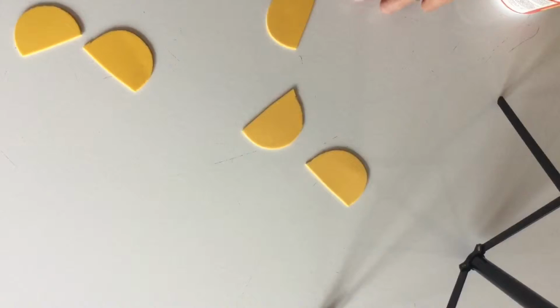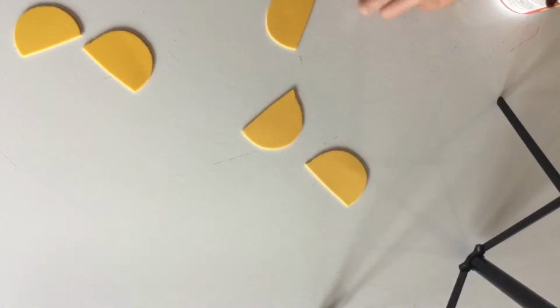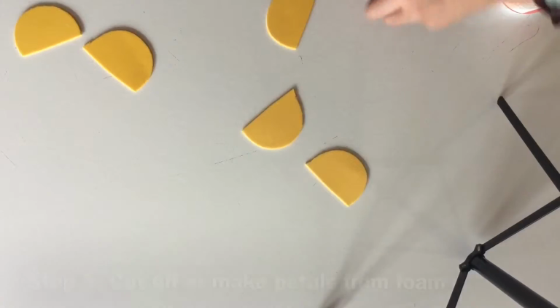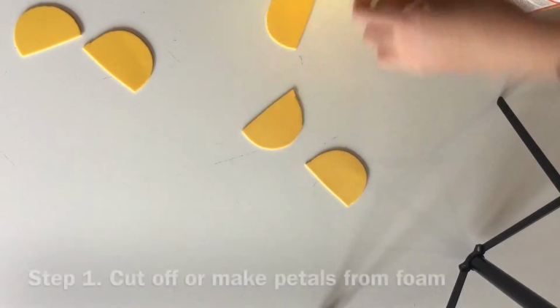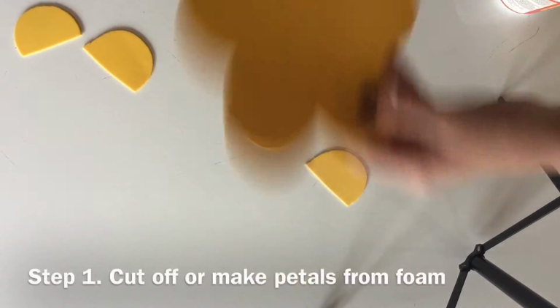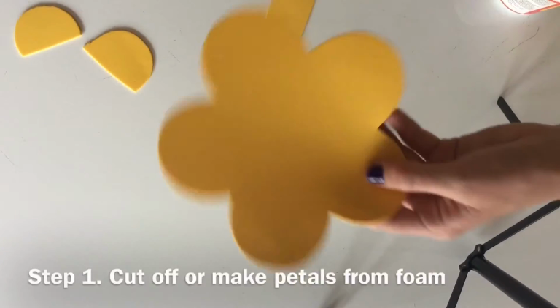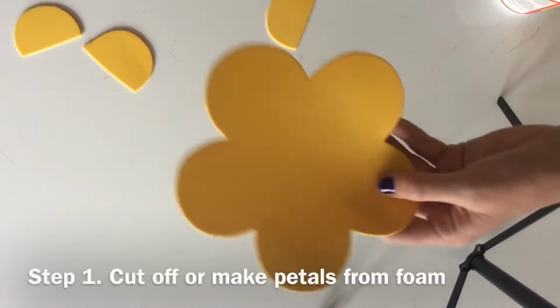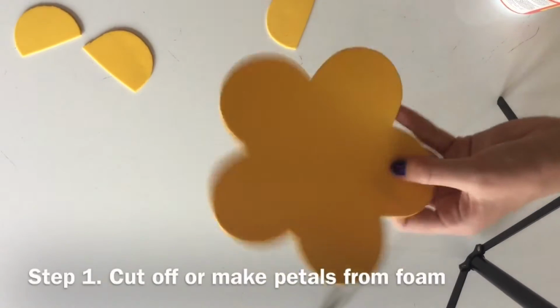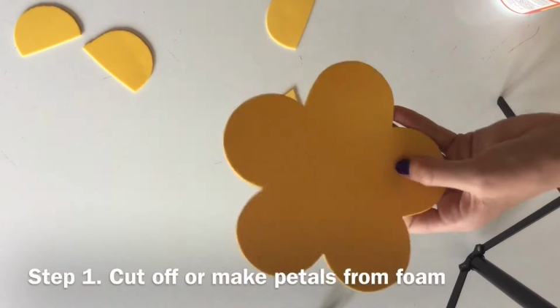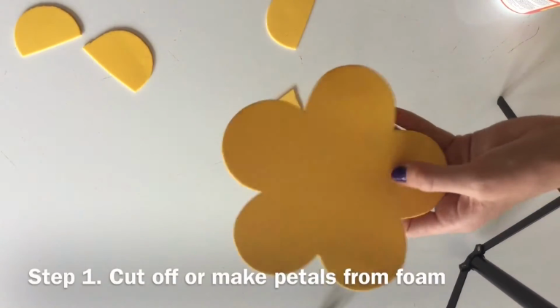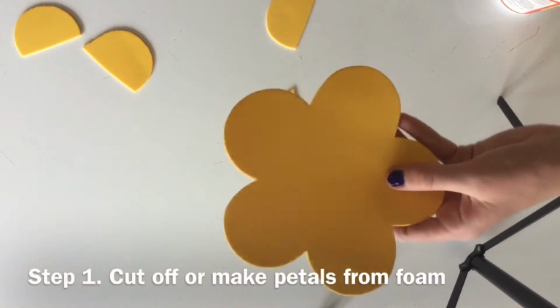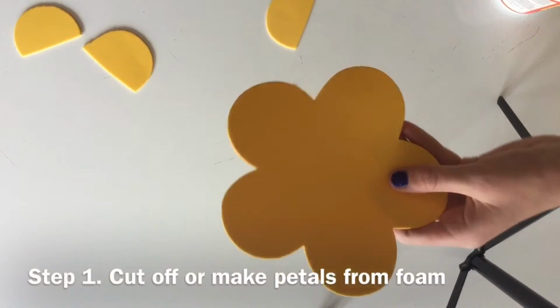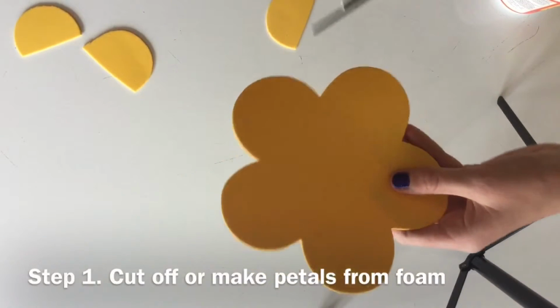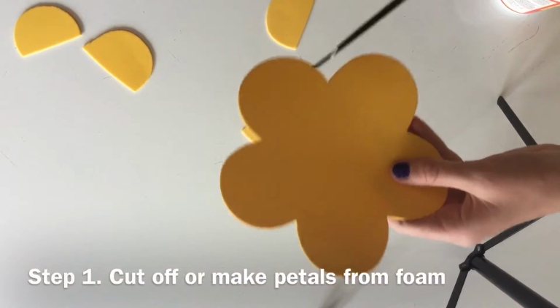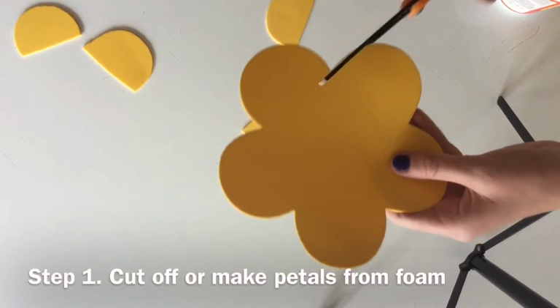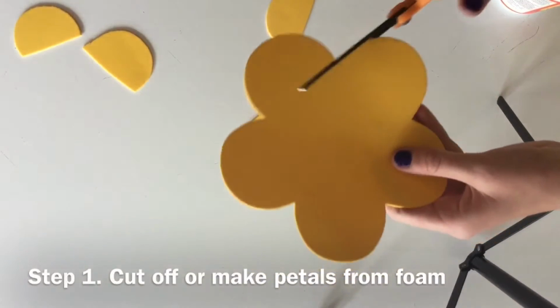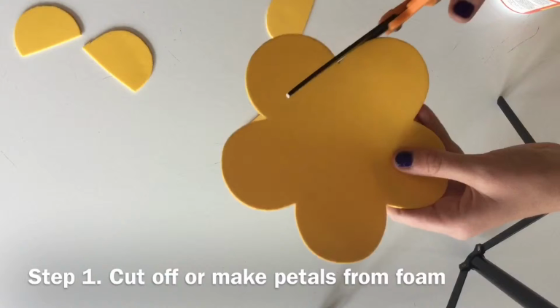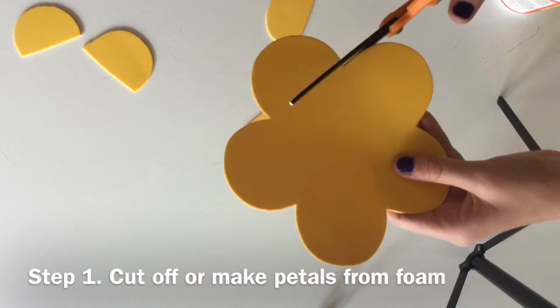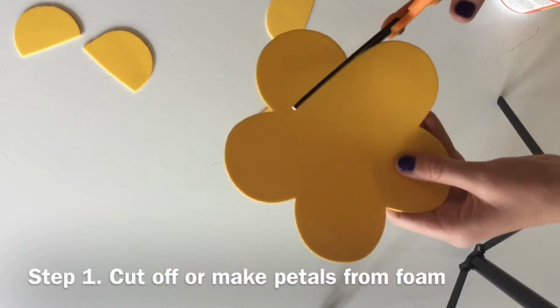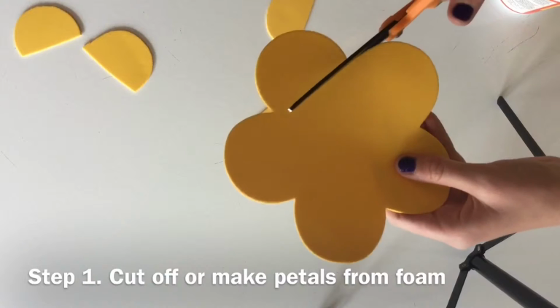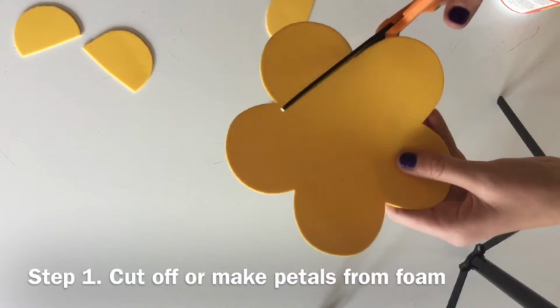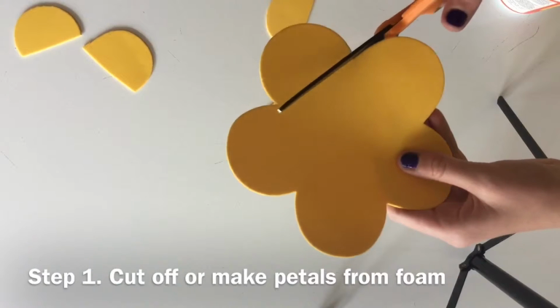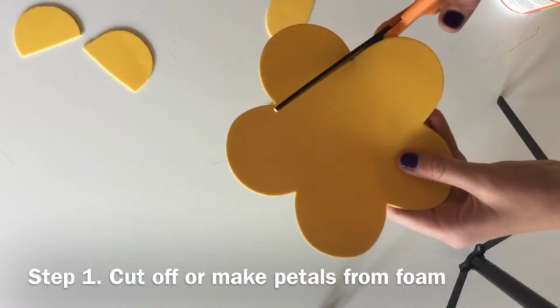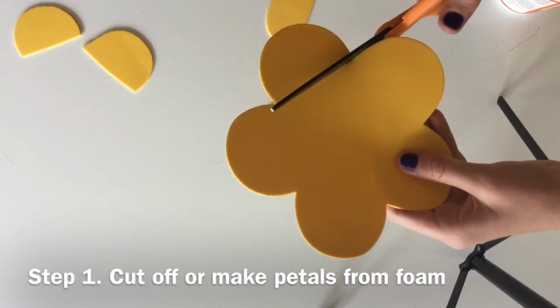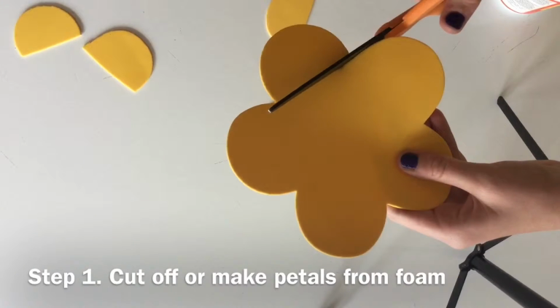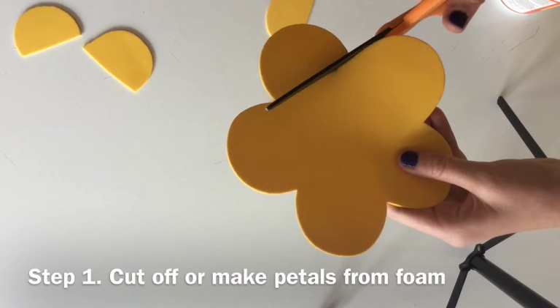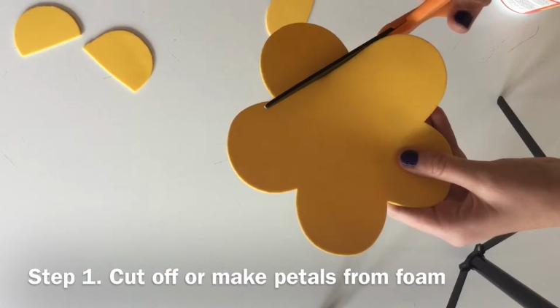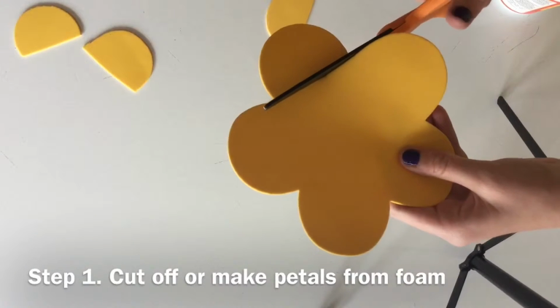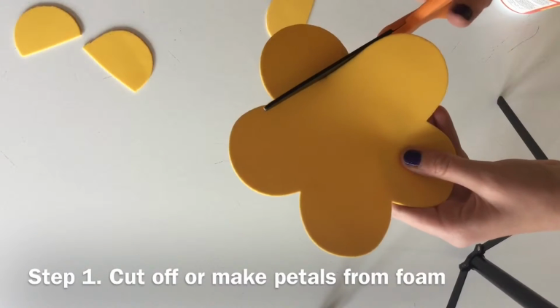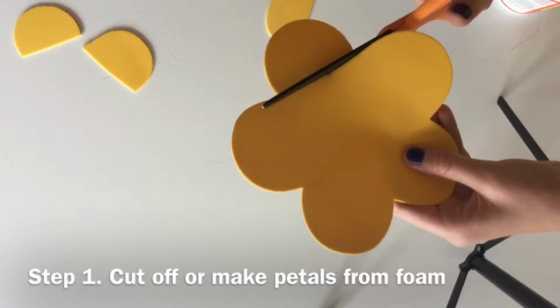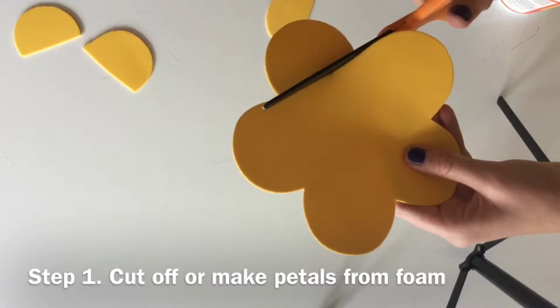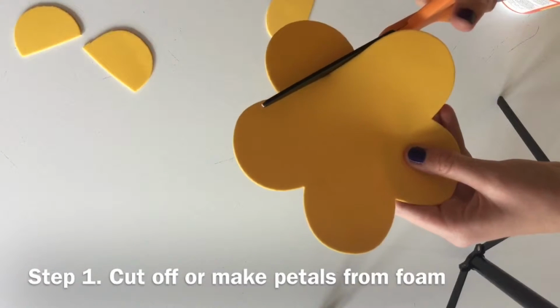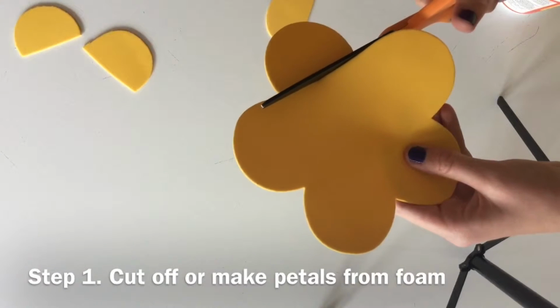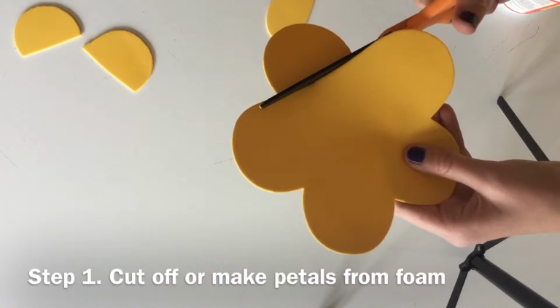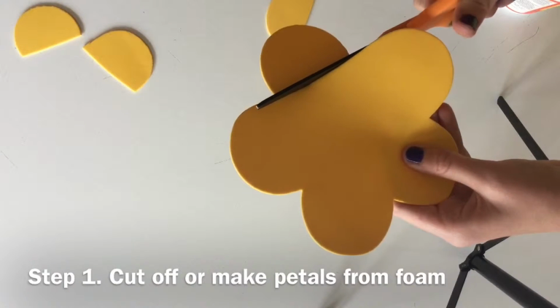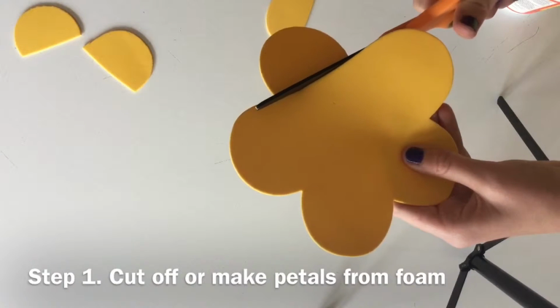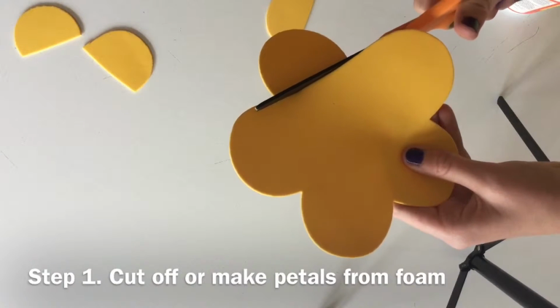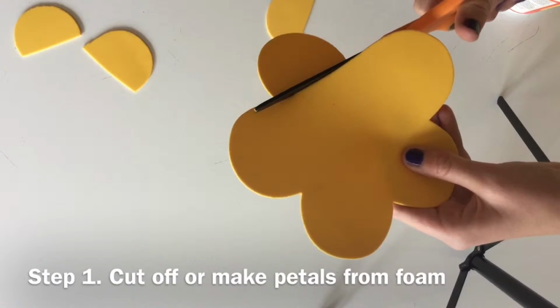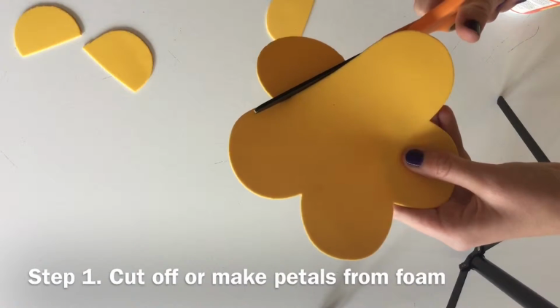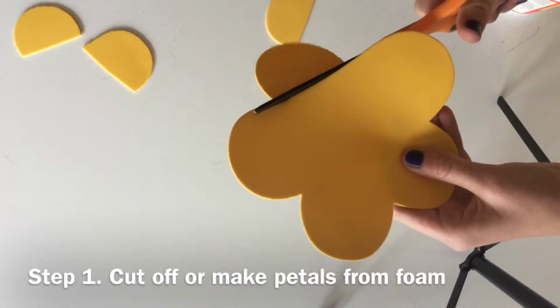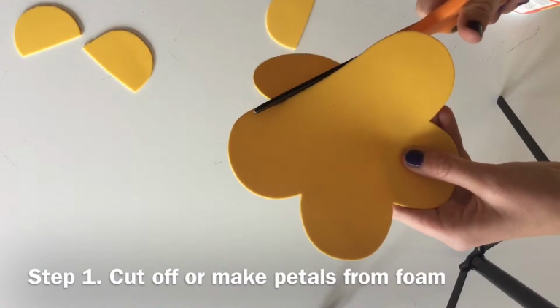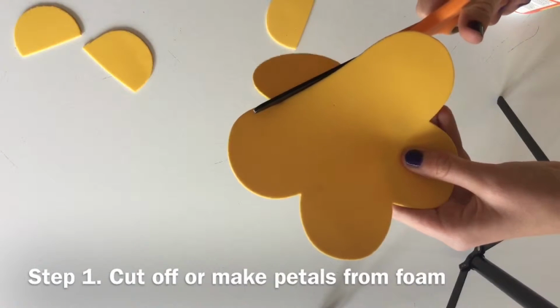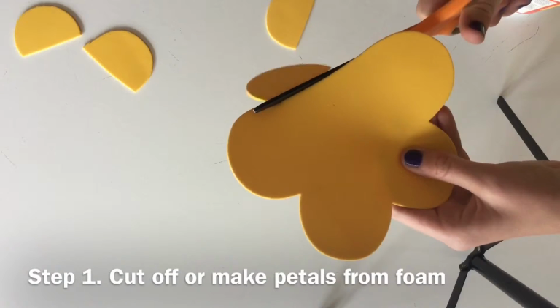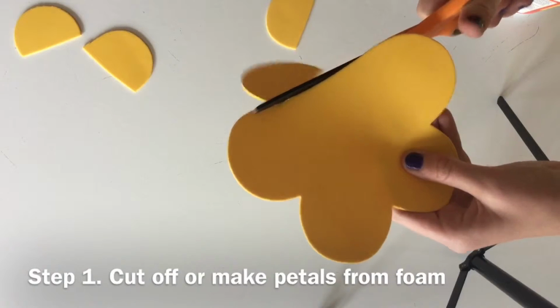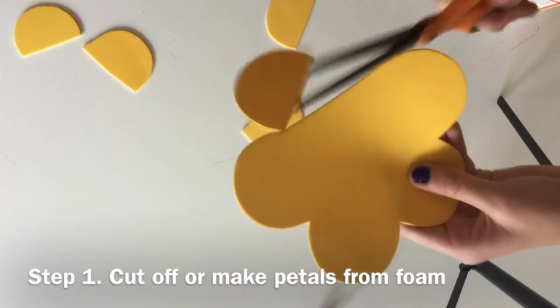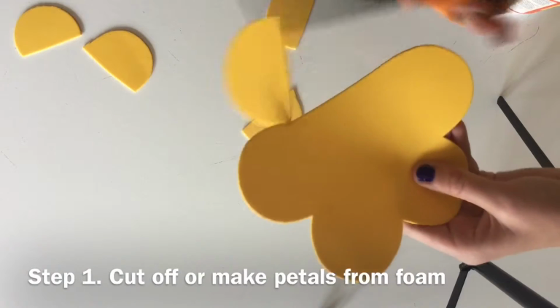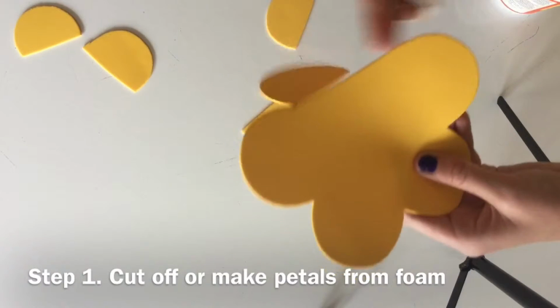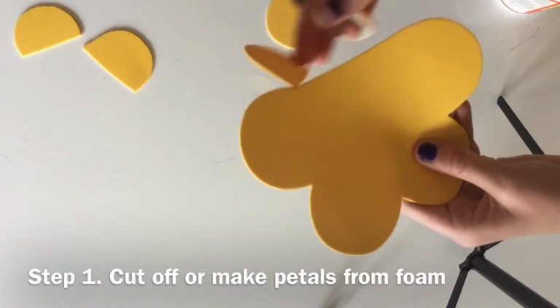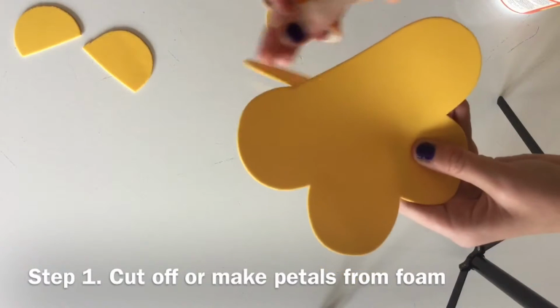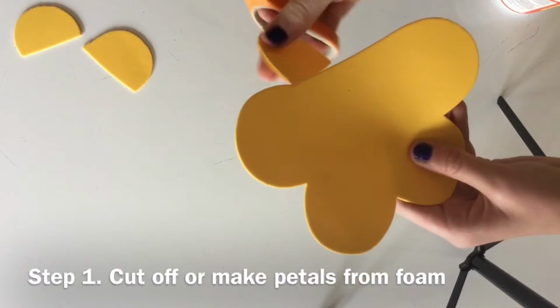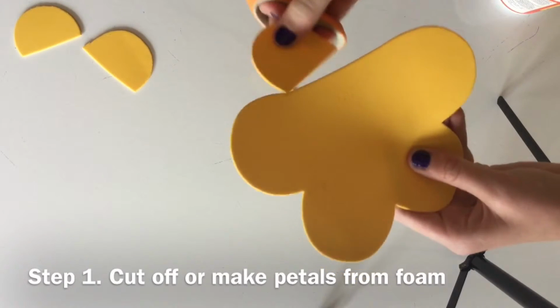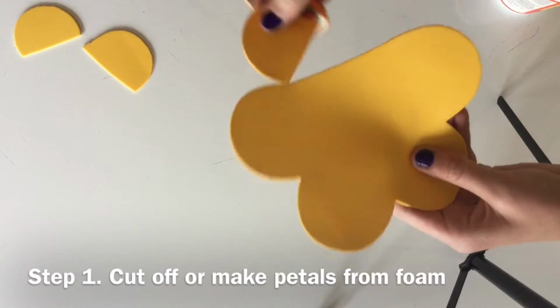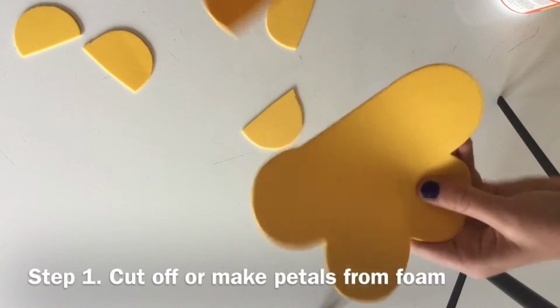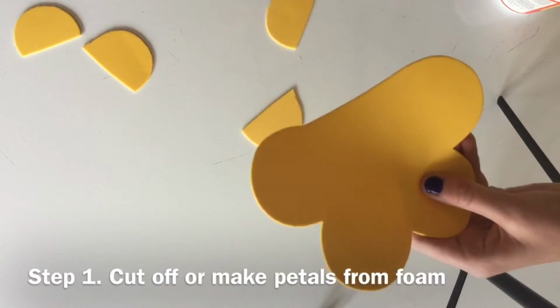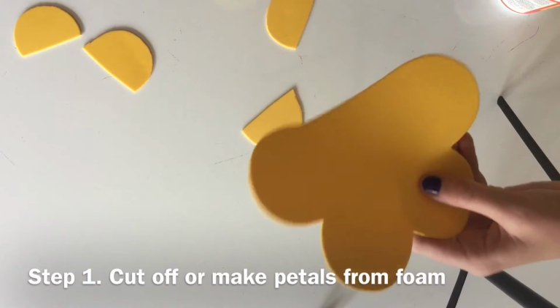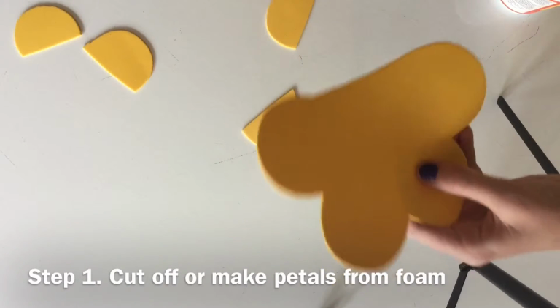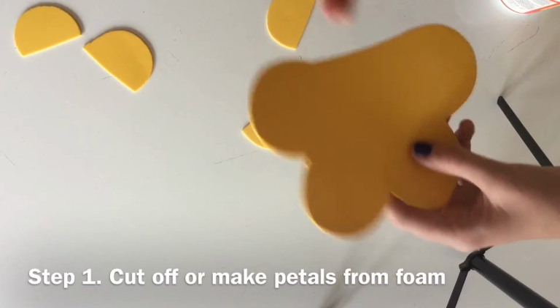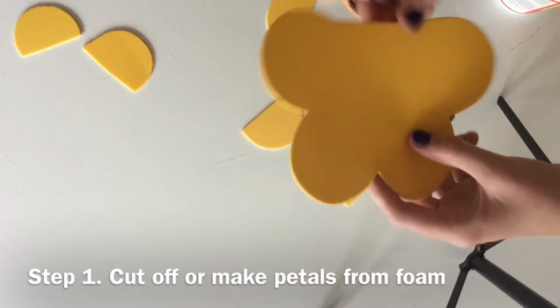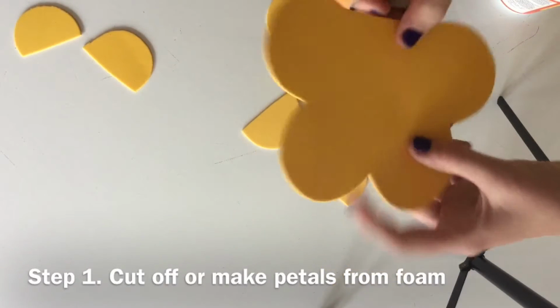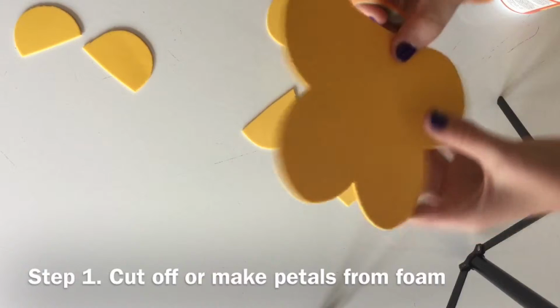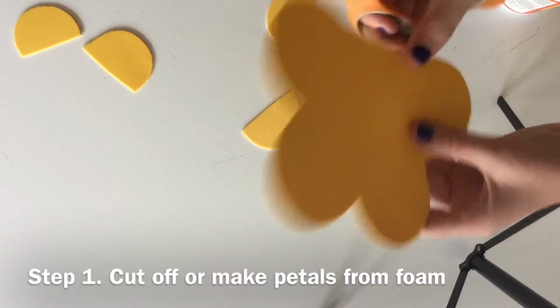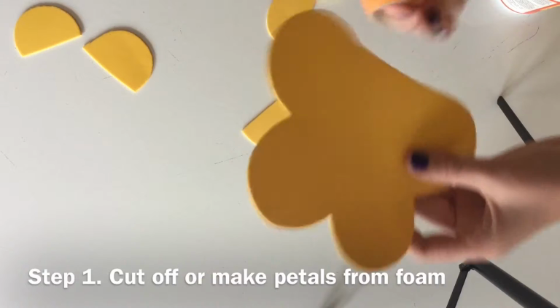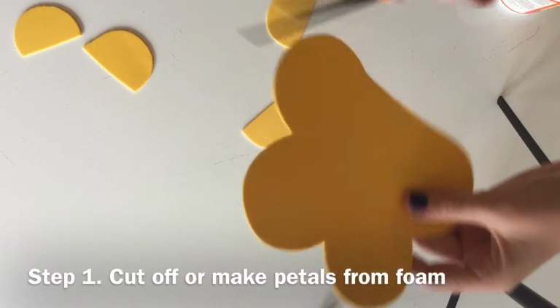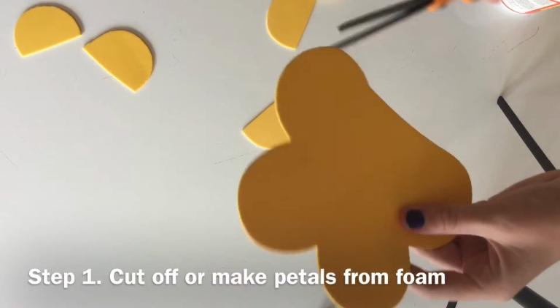Start off by cutting off the petals from your flower, or making petals from any foam shape you have.